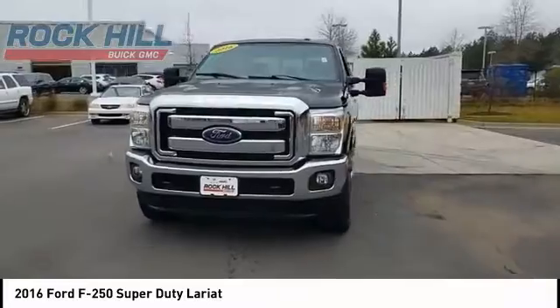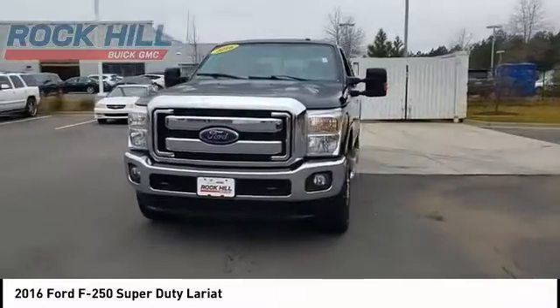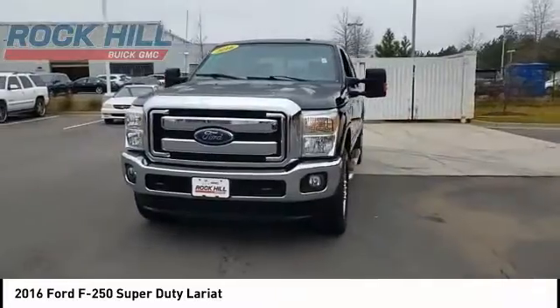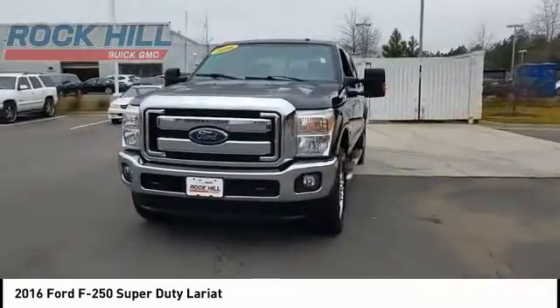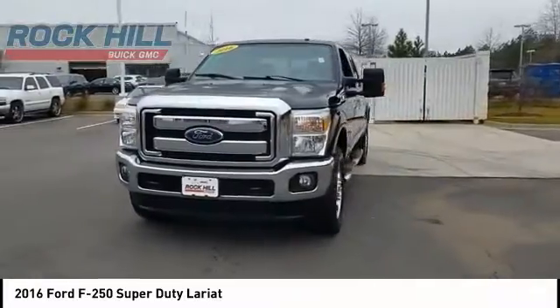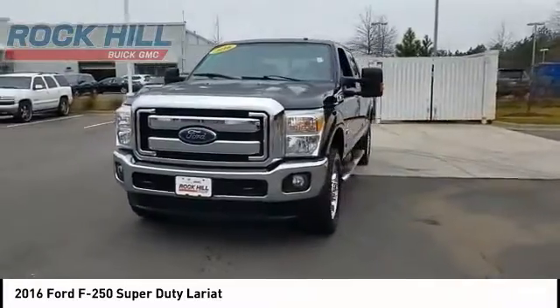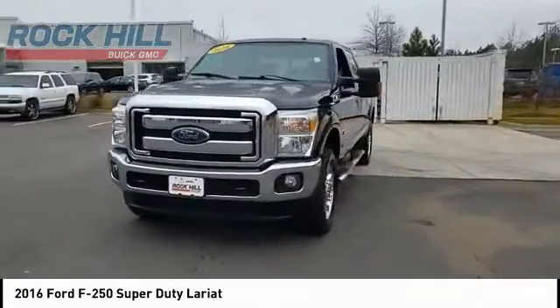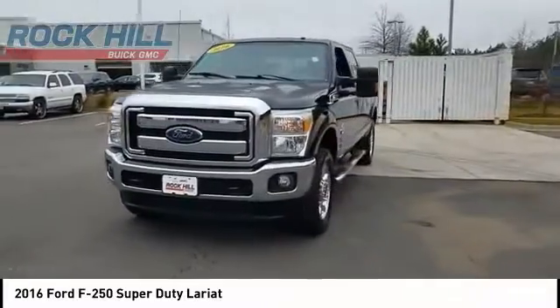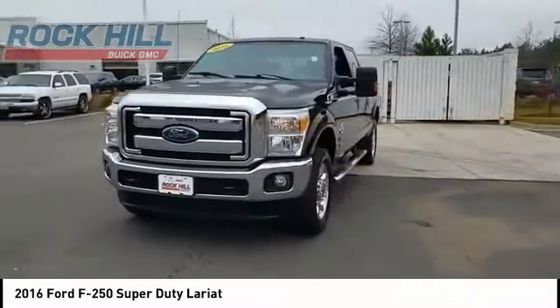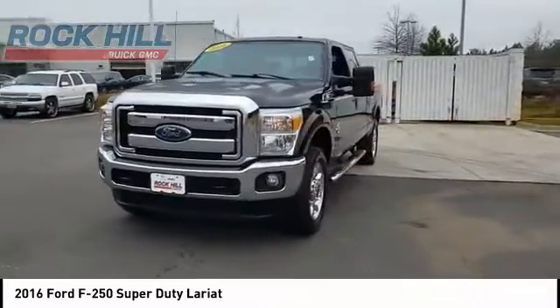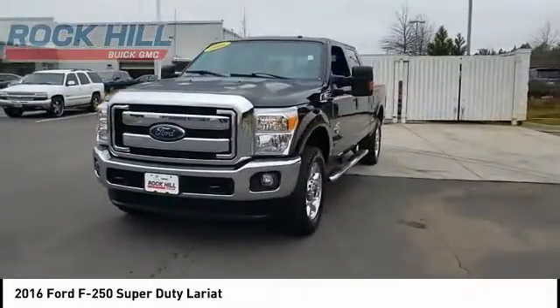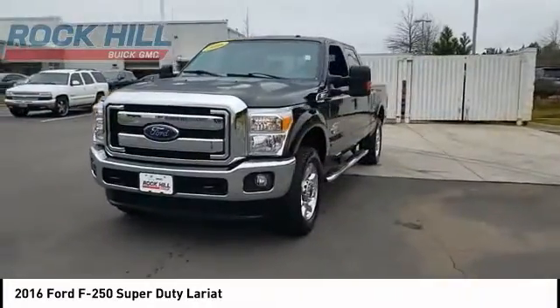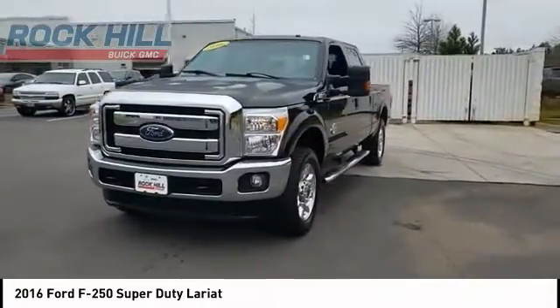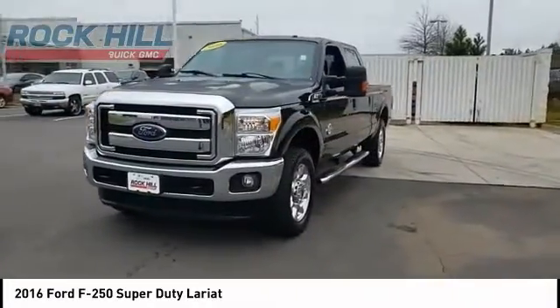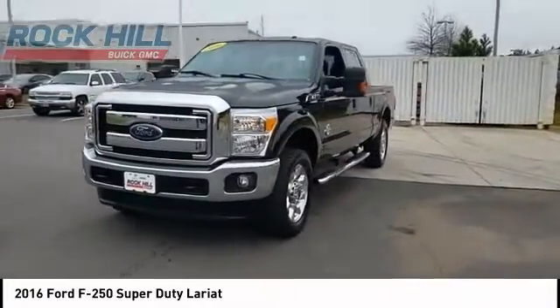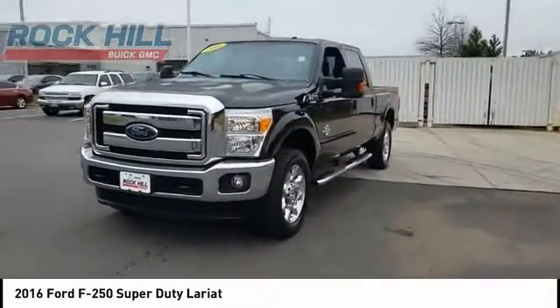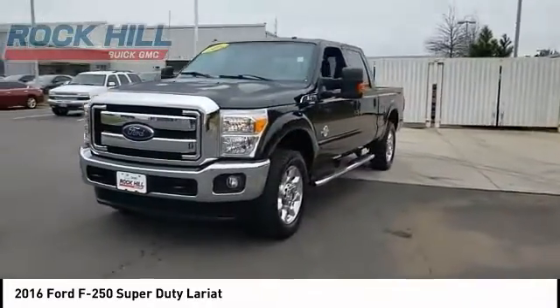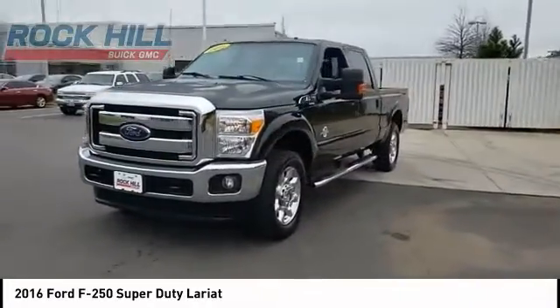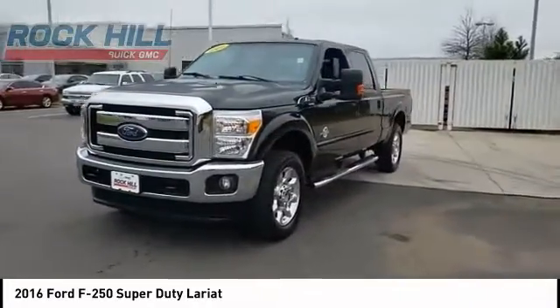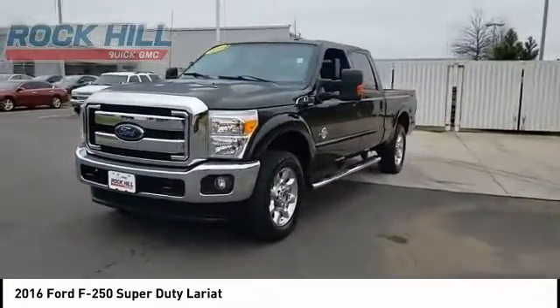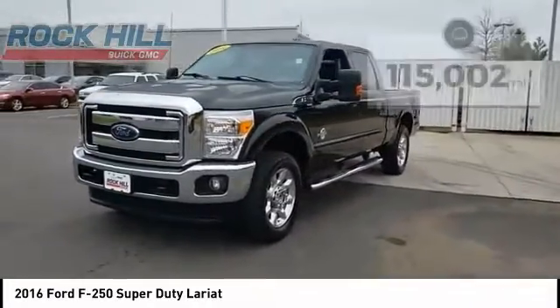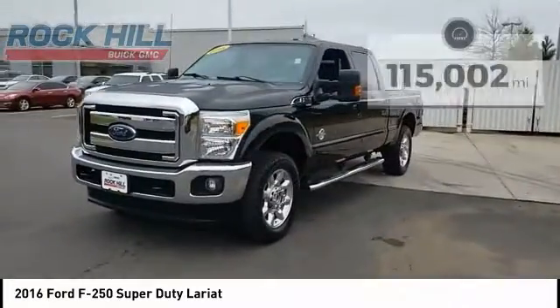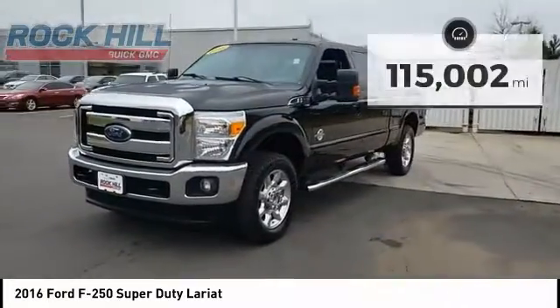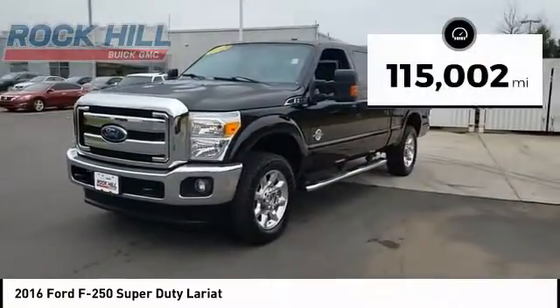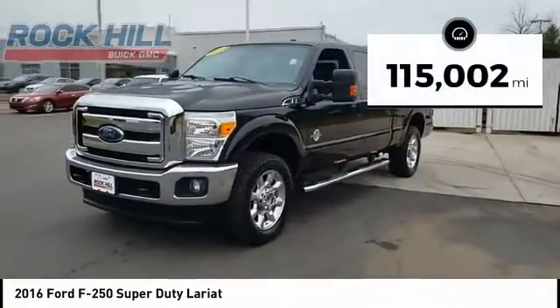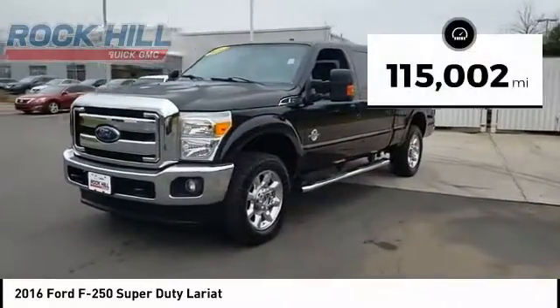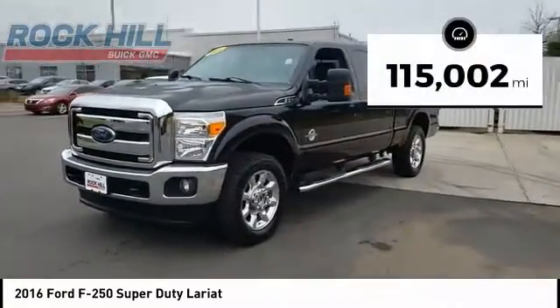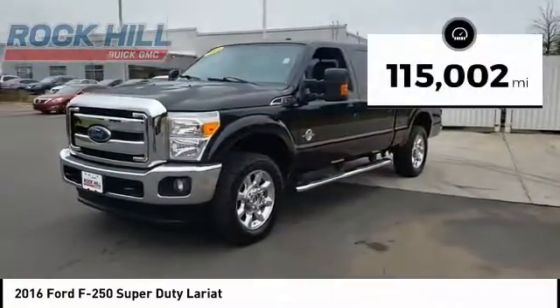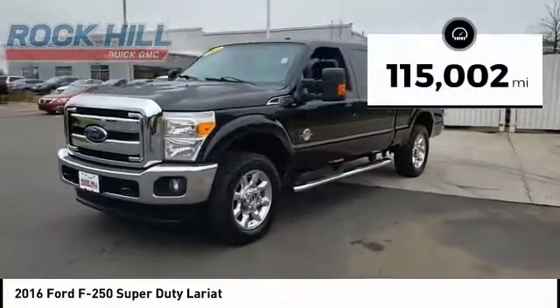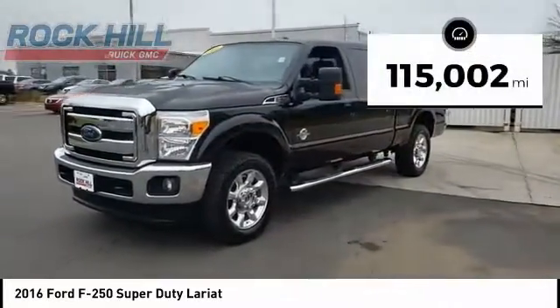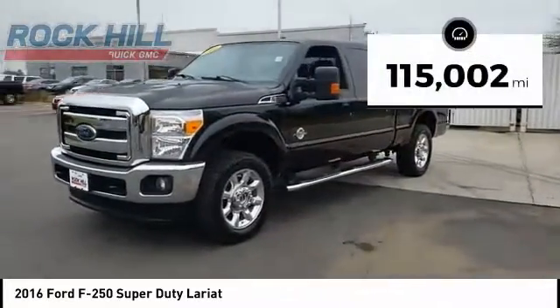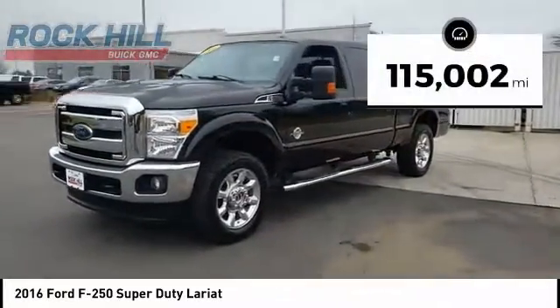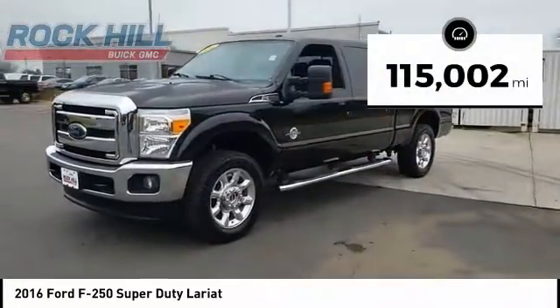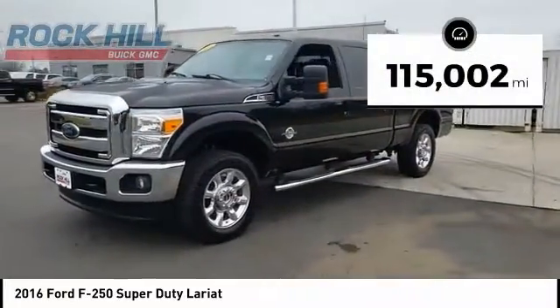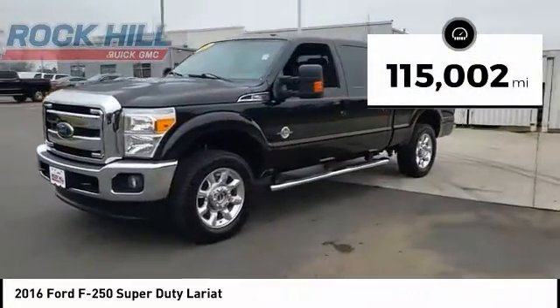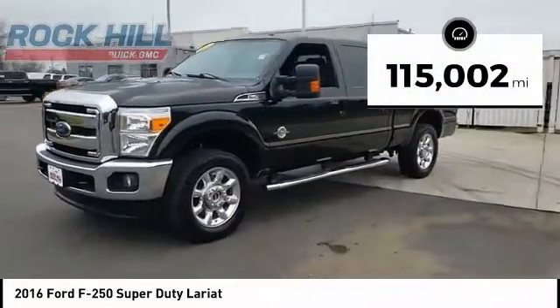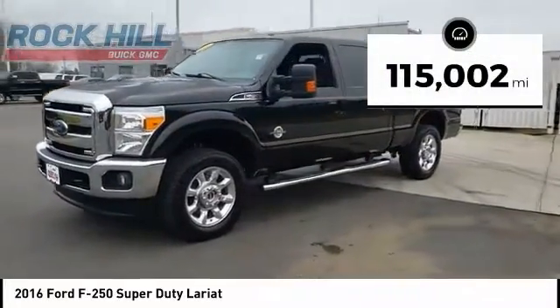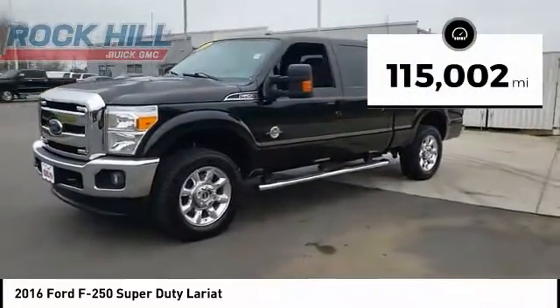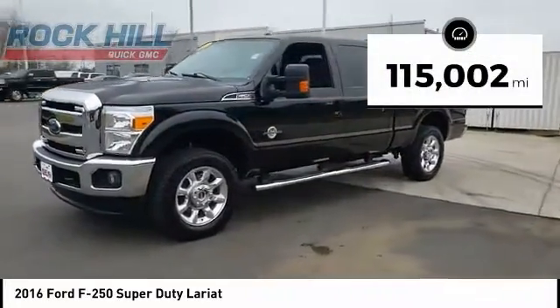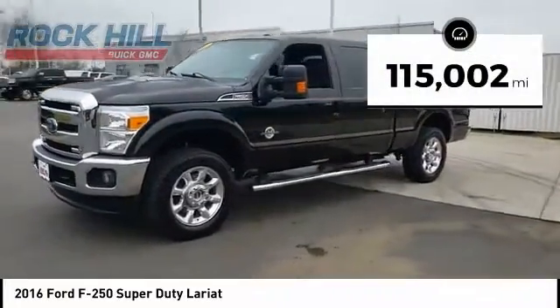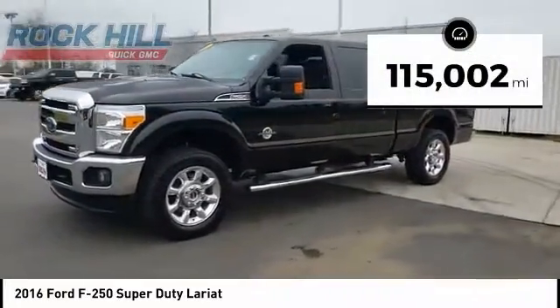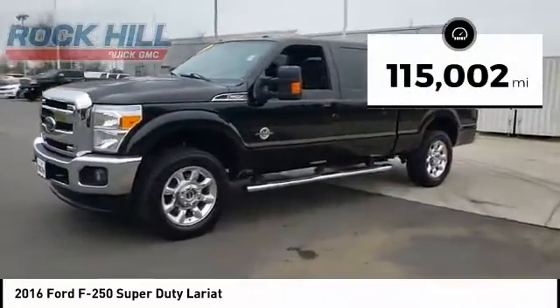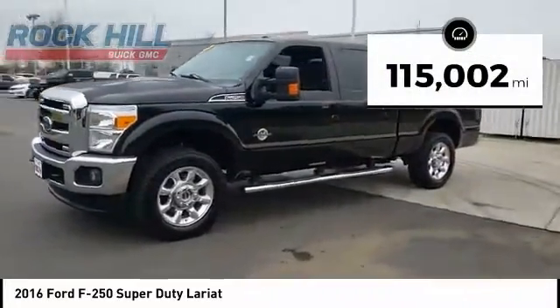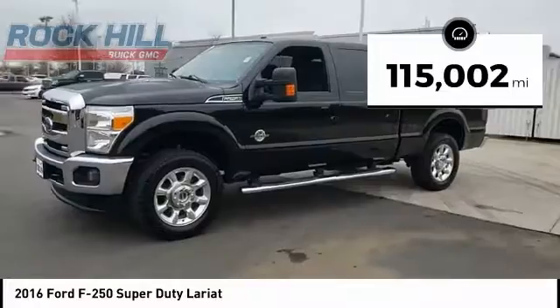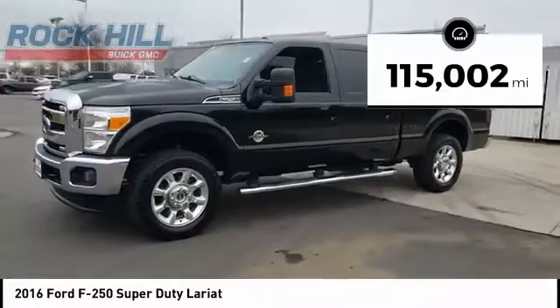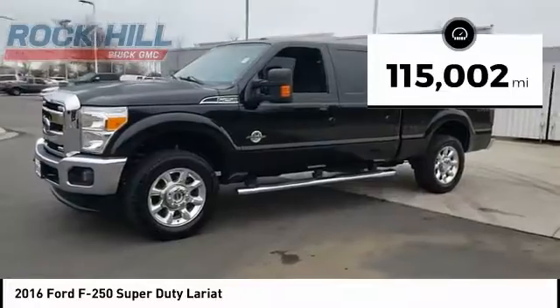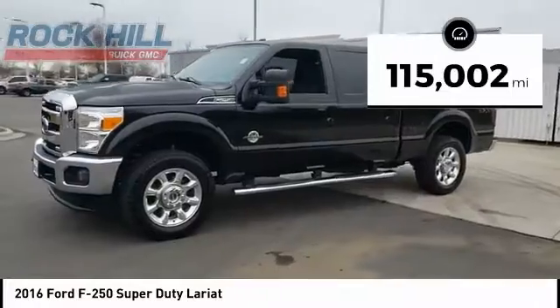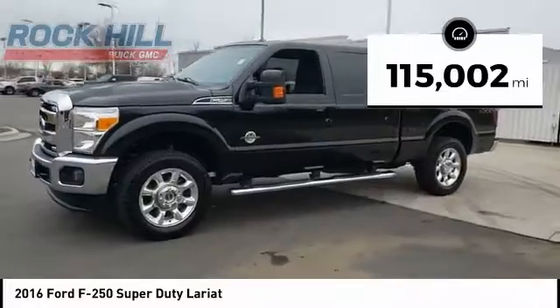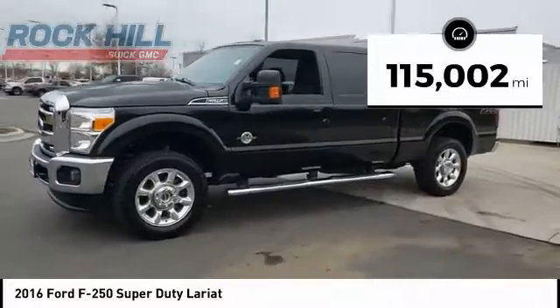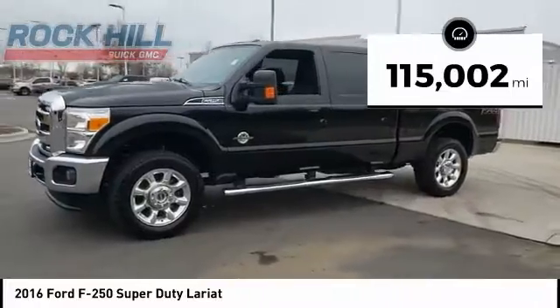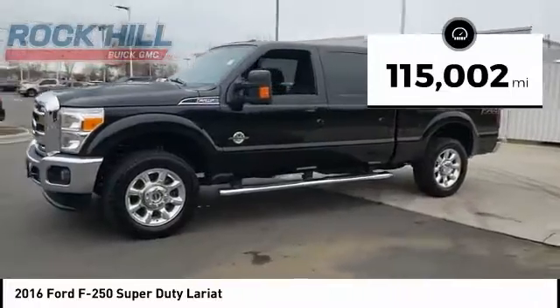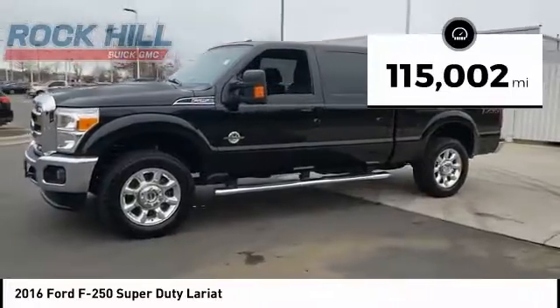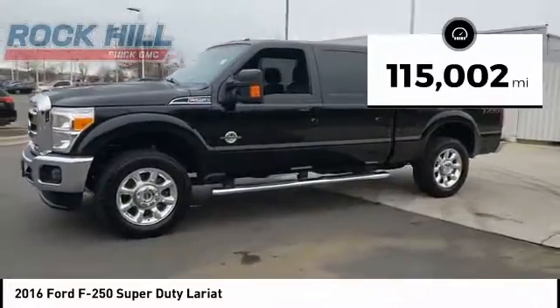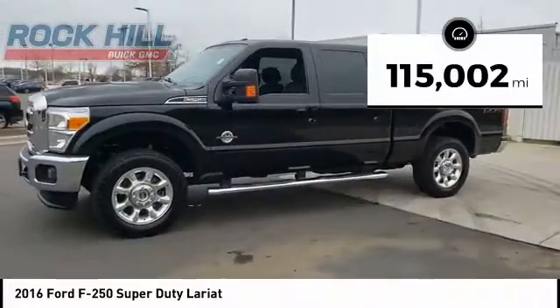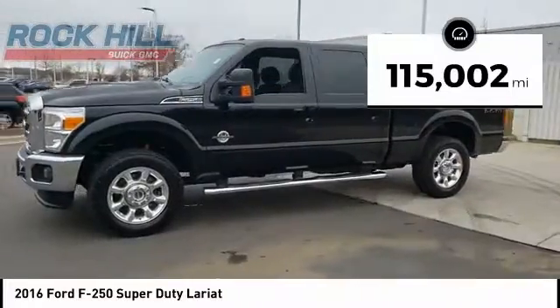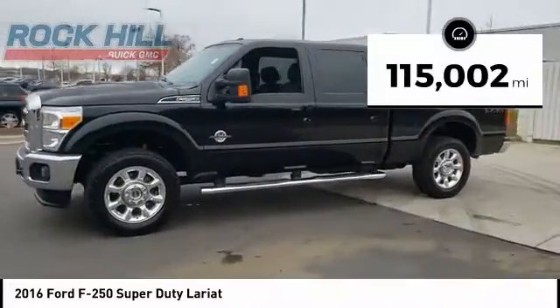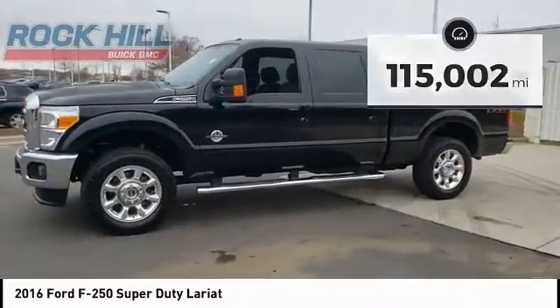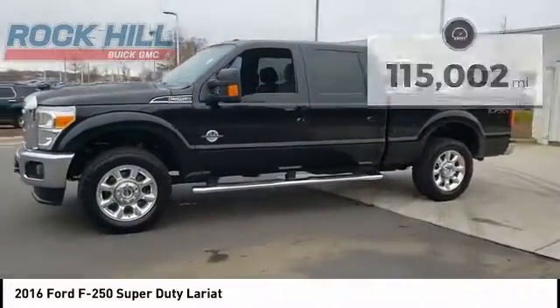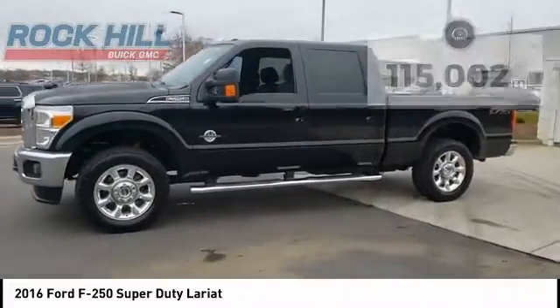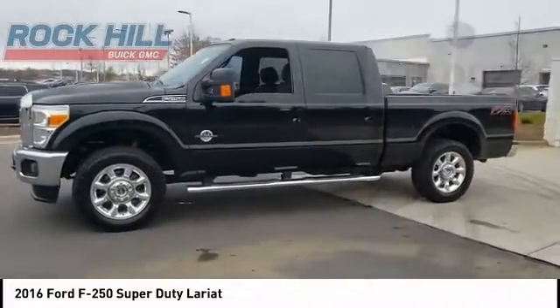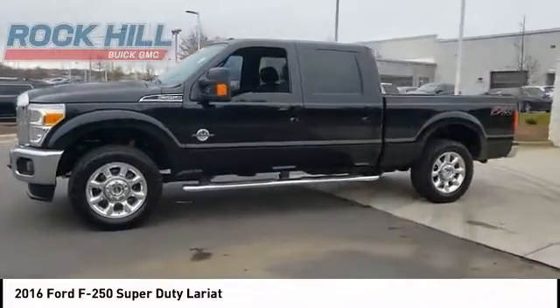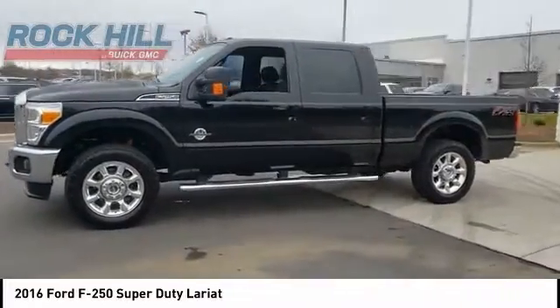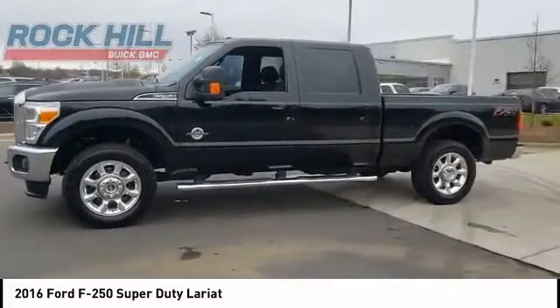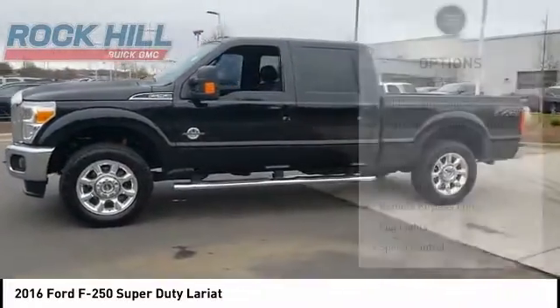Ford F-250 Super Duty. This vehicle has less than 120,000 miles. Here are some of this vehicle's great options.